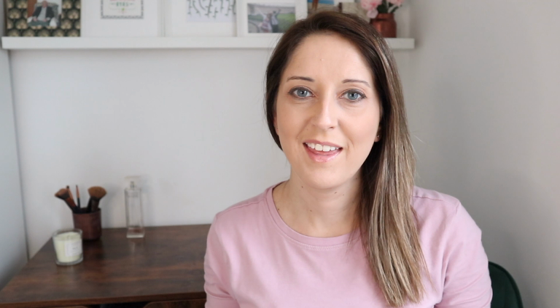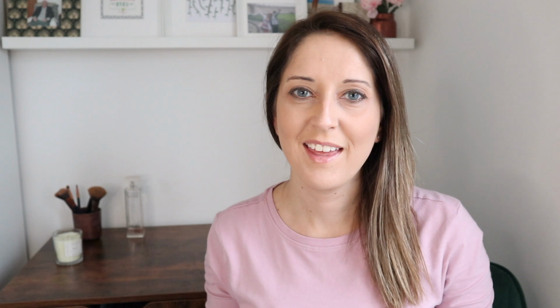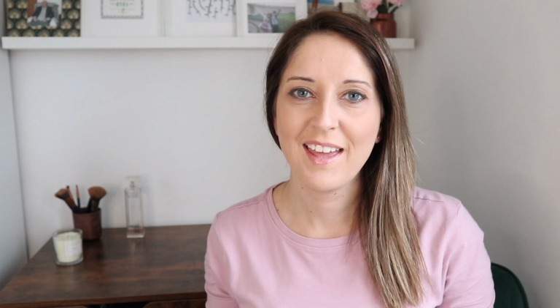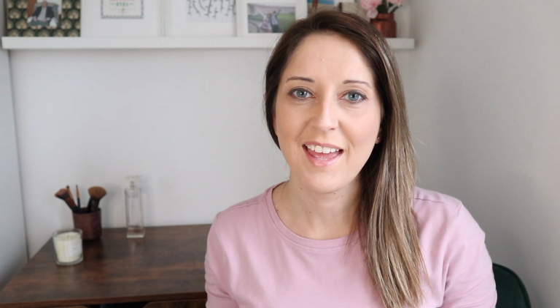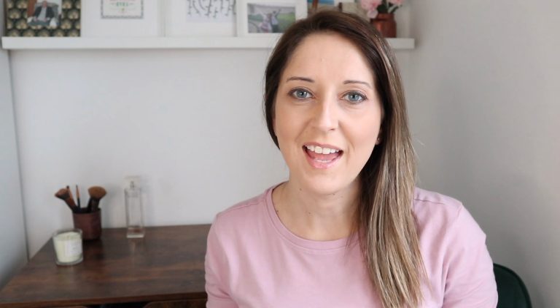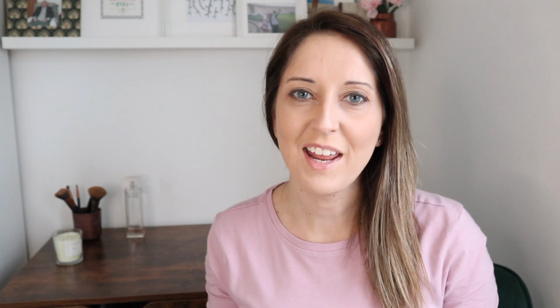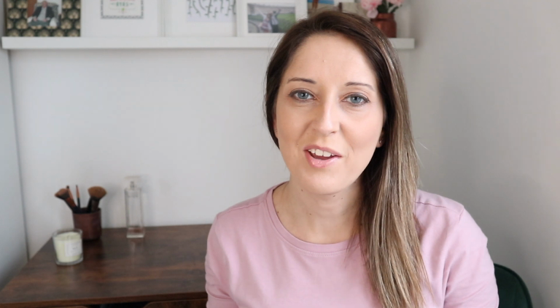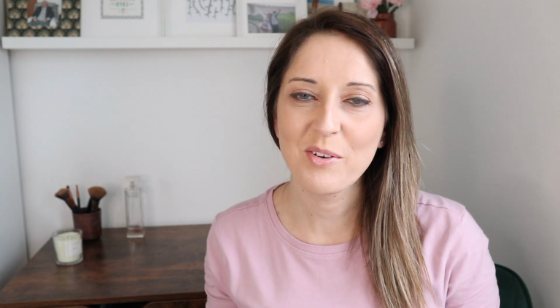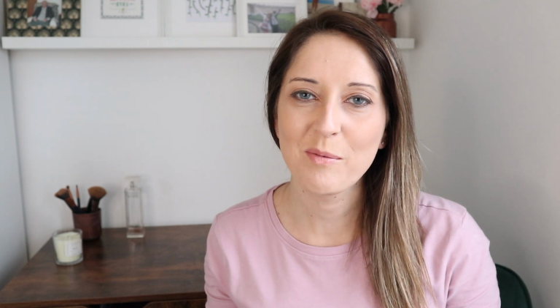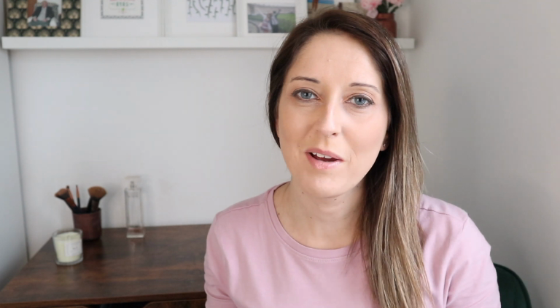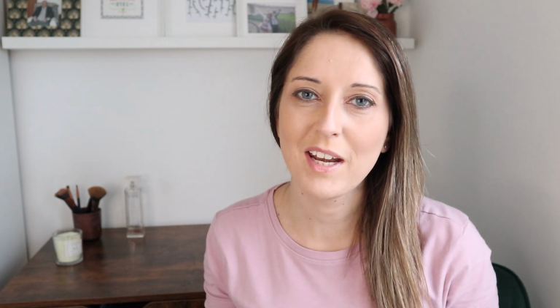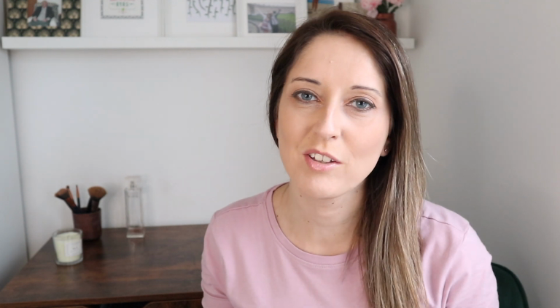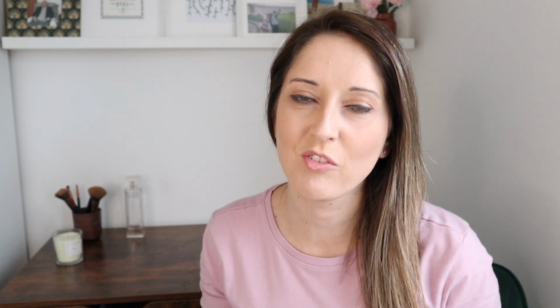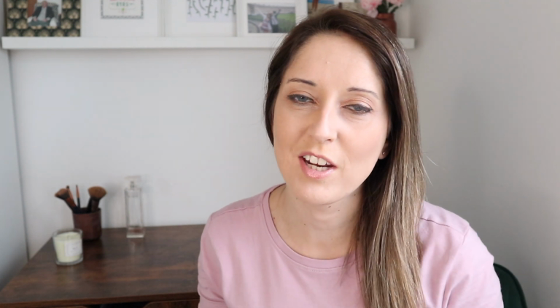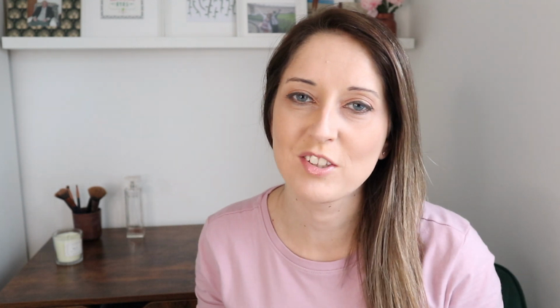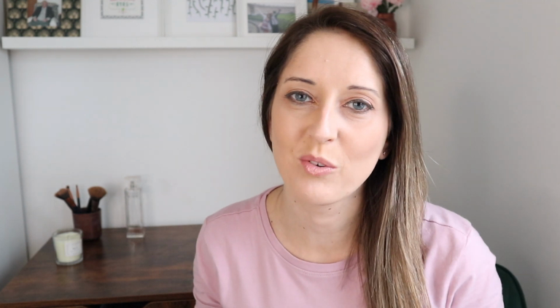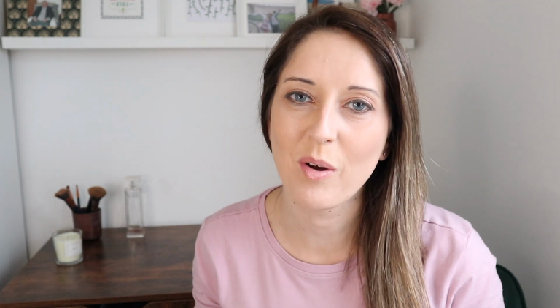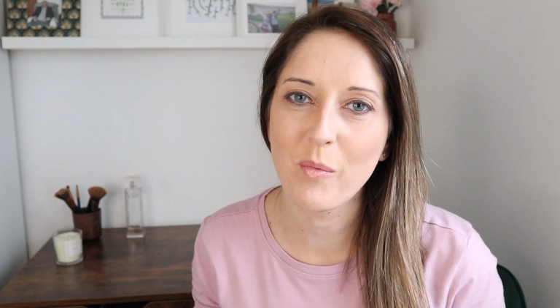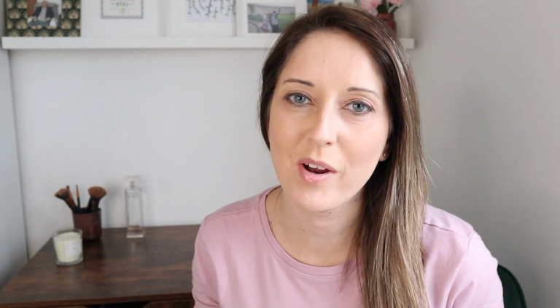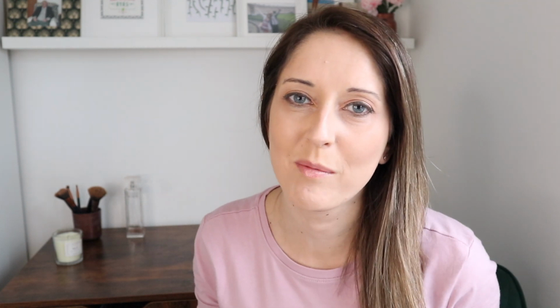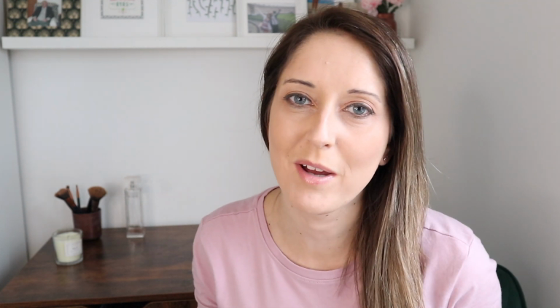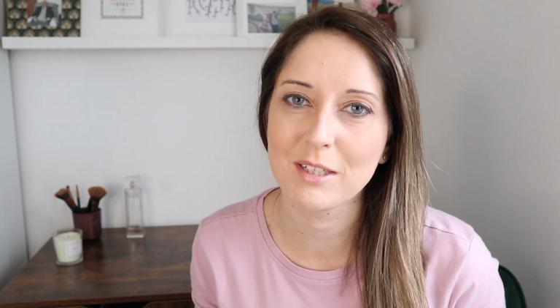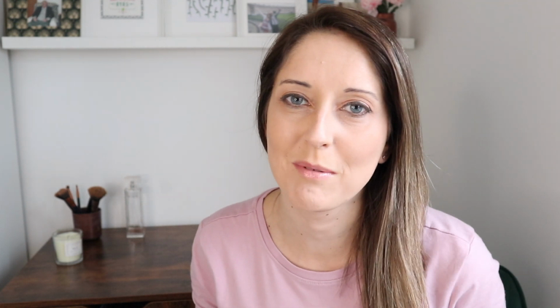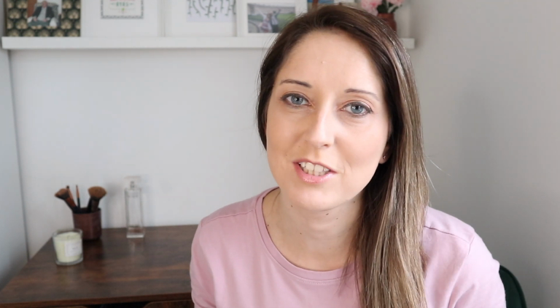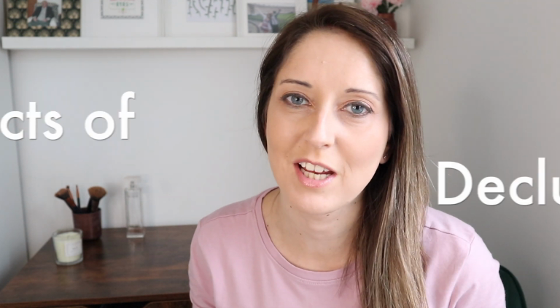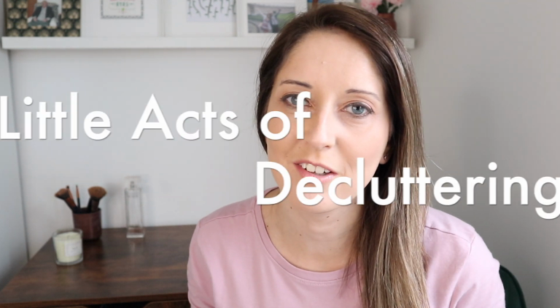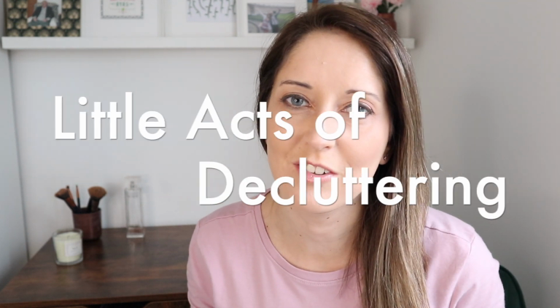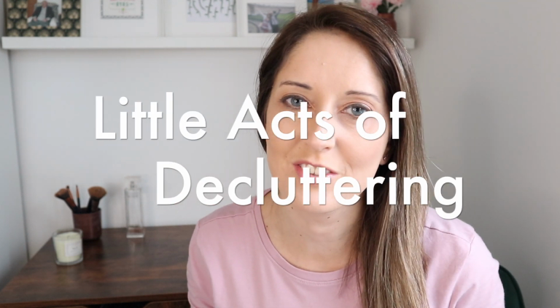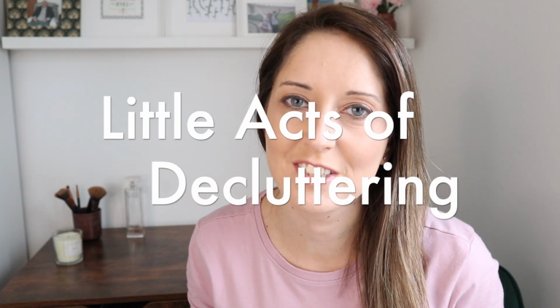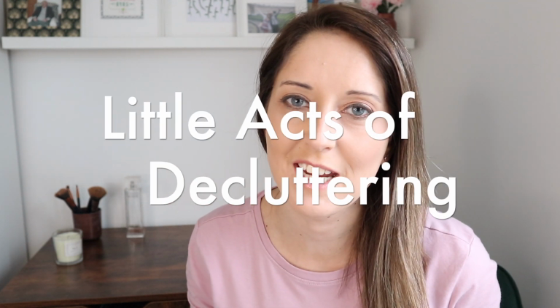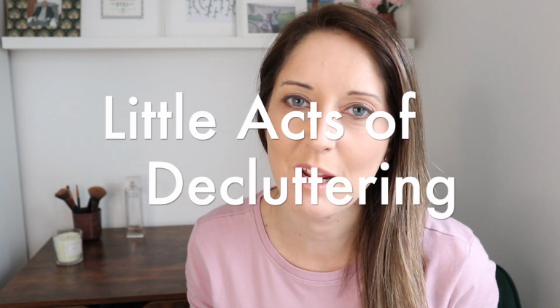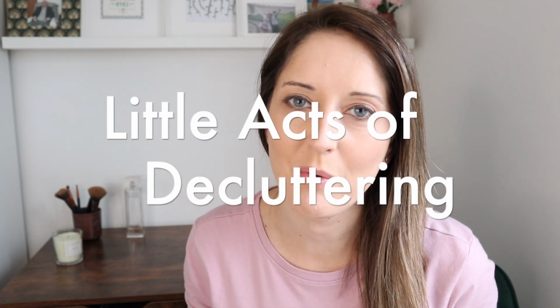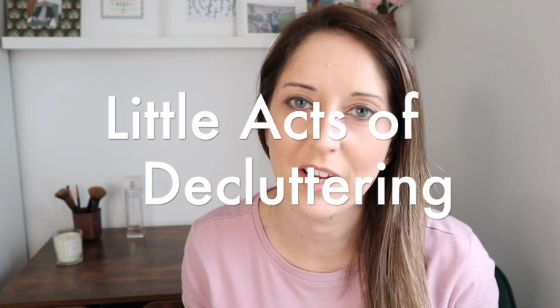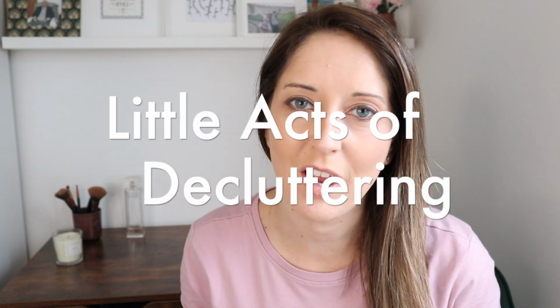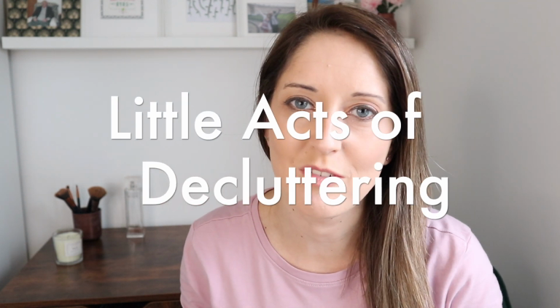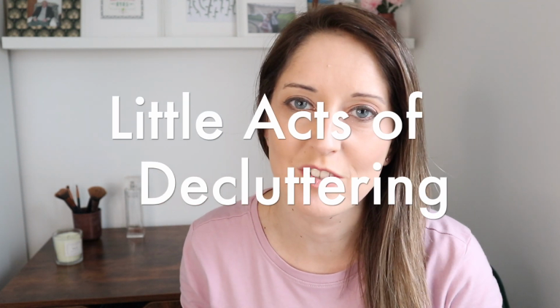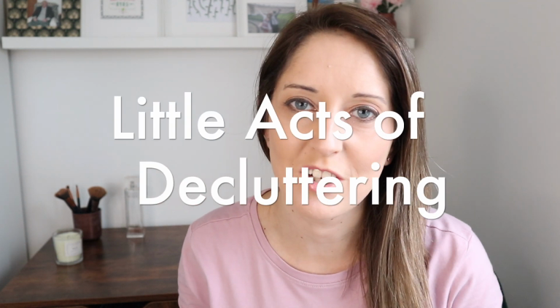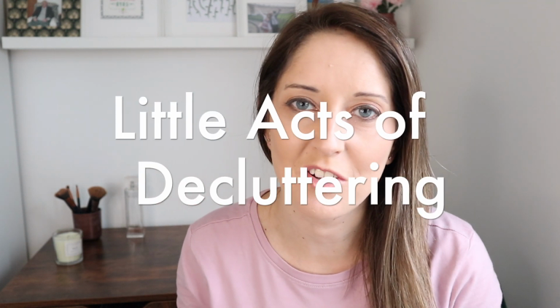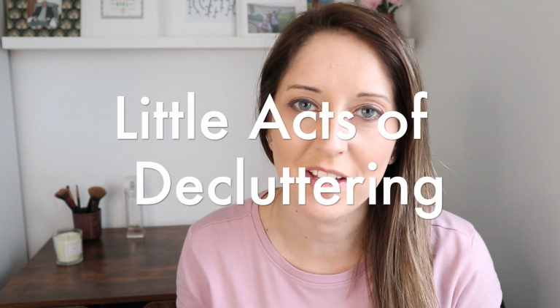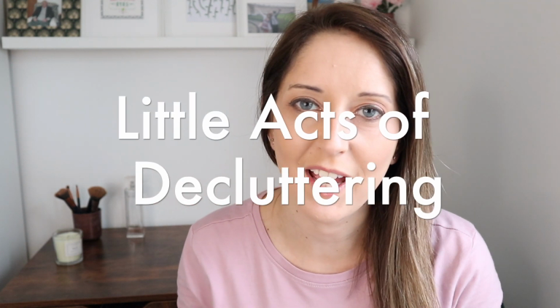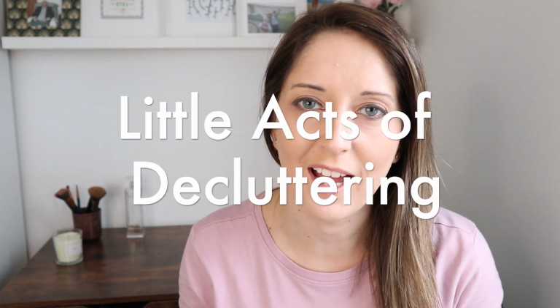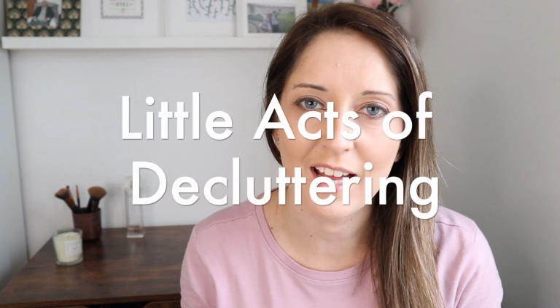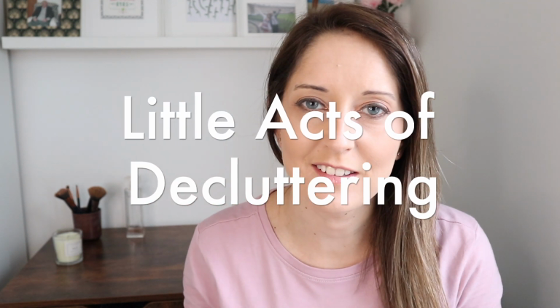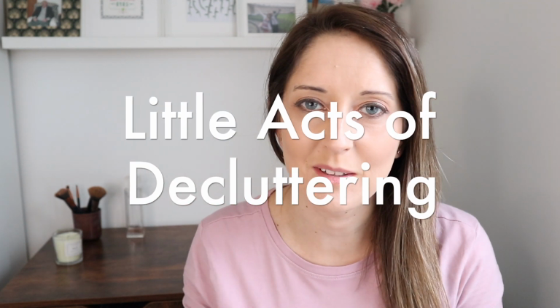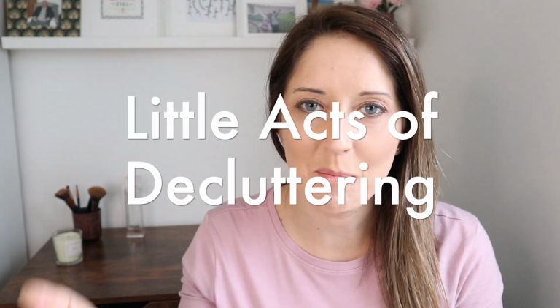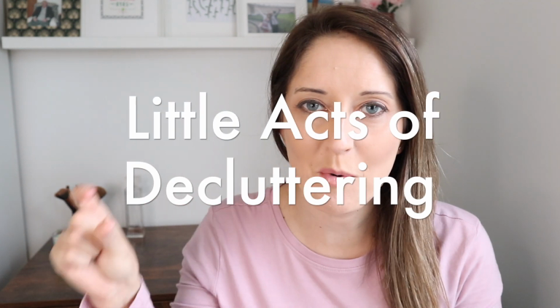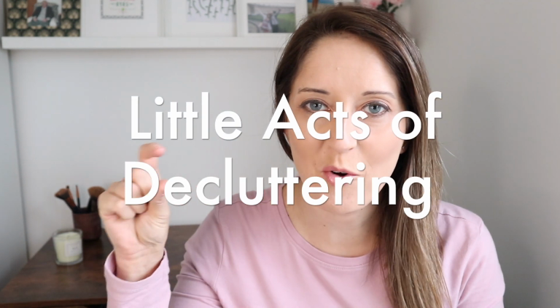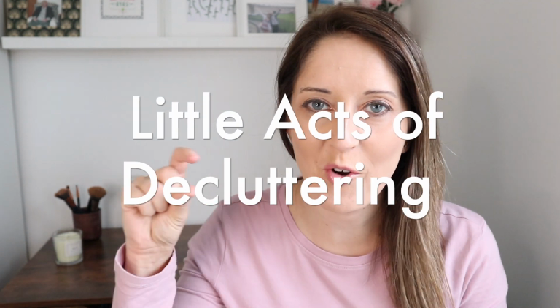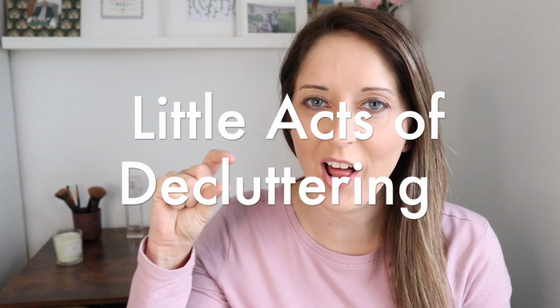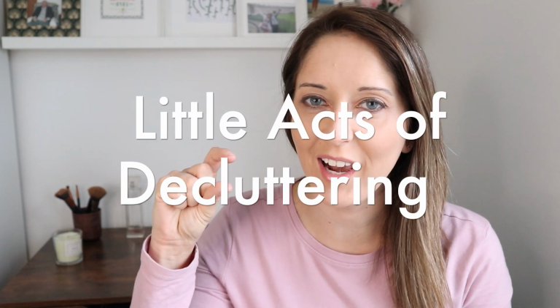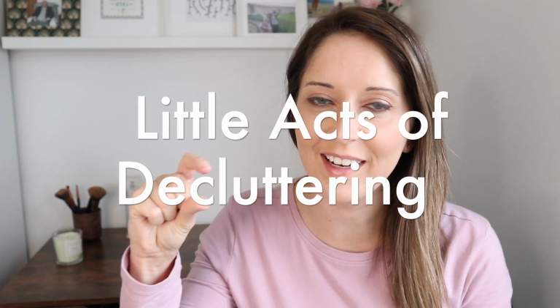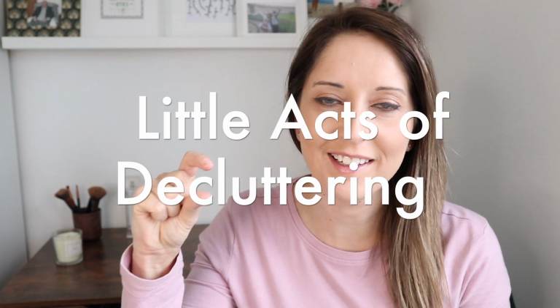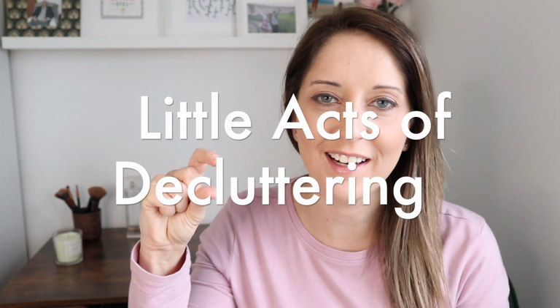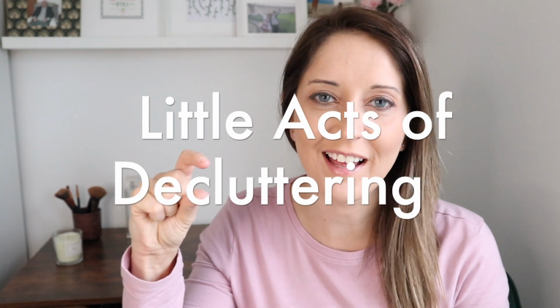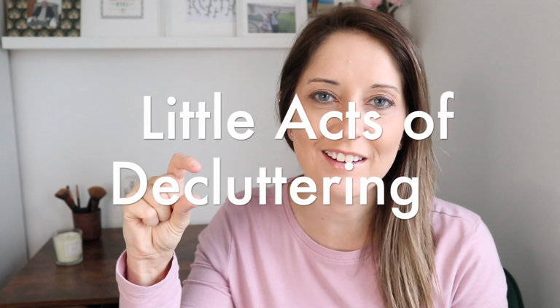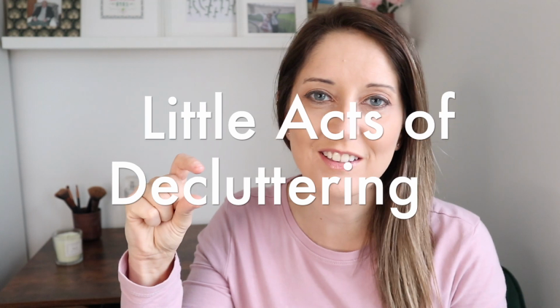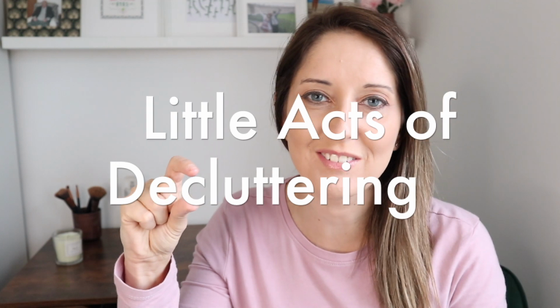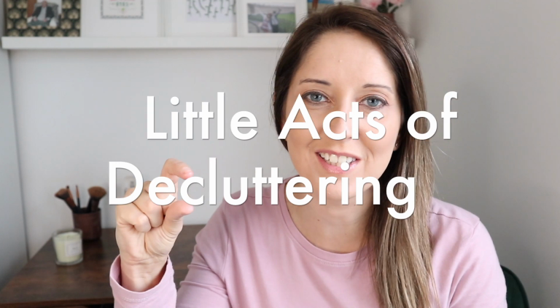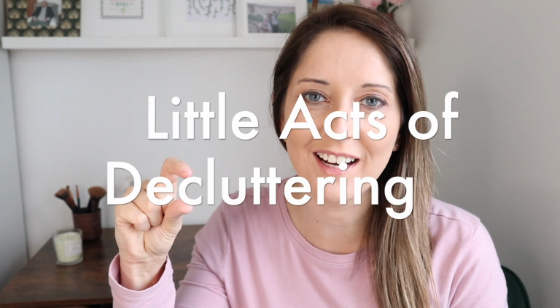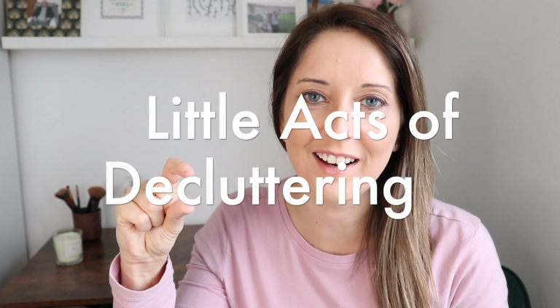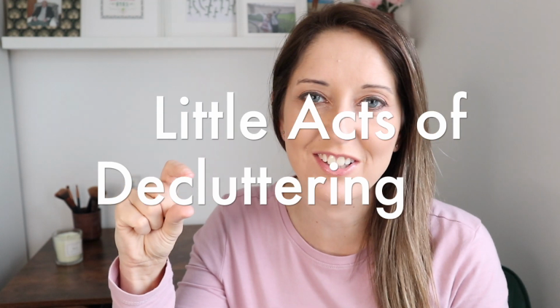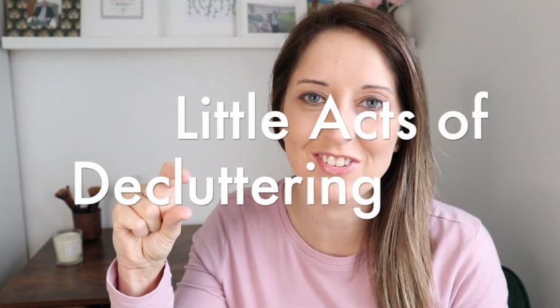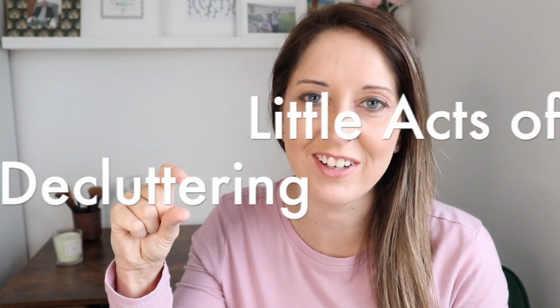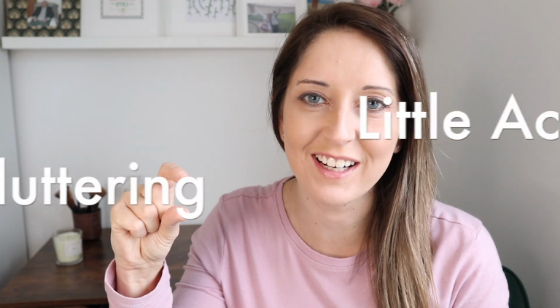Hello, my name is Rachel and welcome back to my channel. Today we're going to look at some more little acts of decluttering.